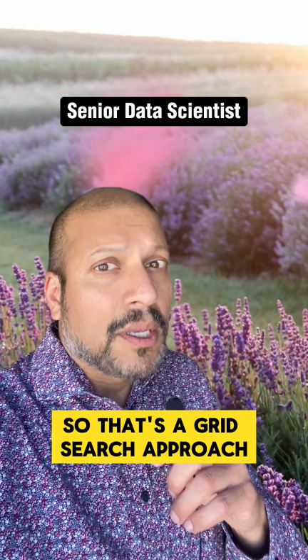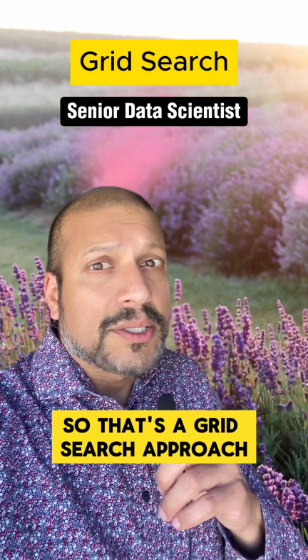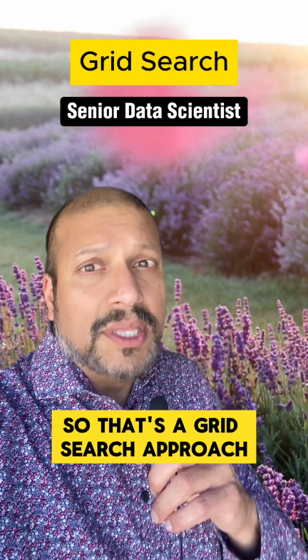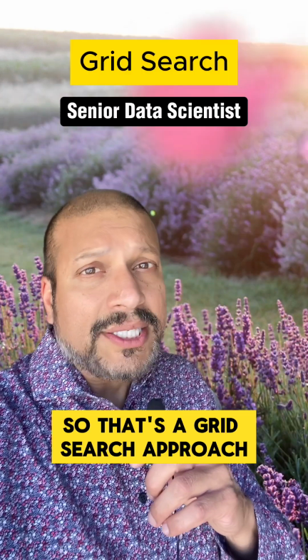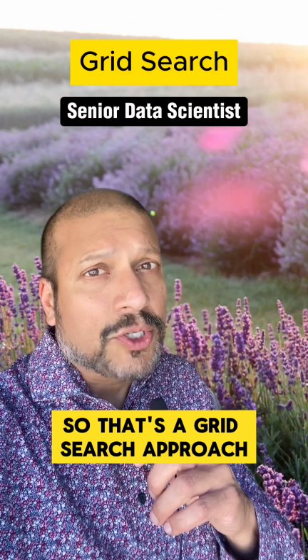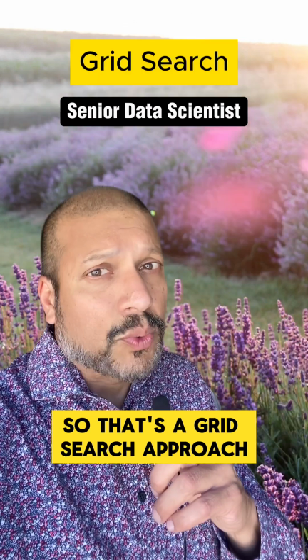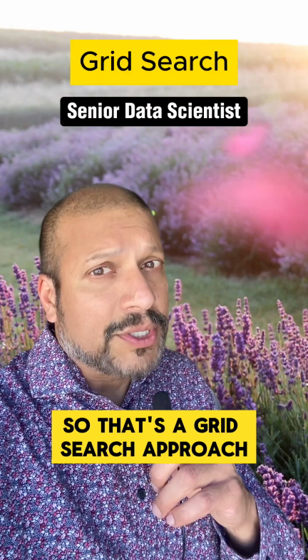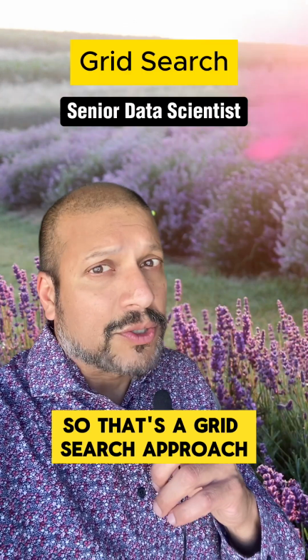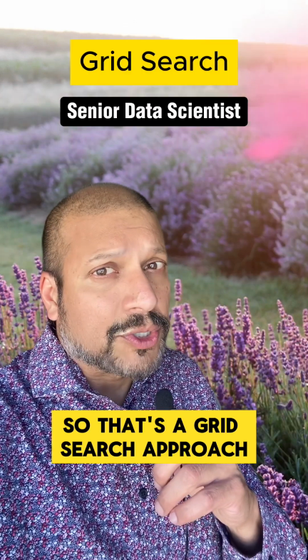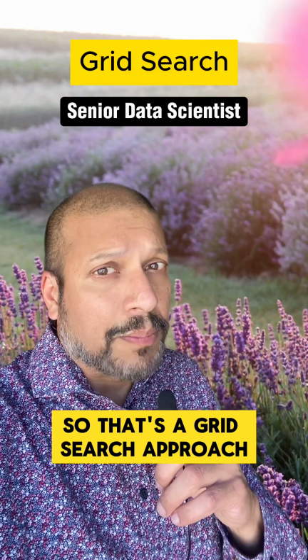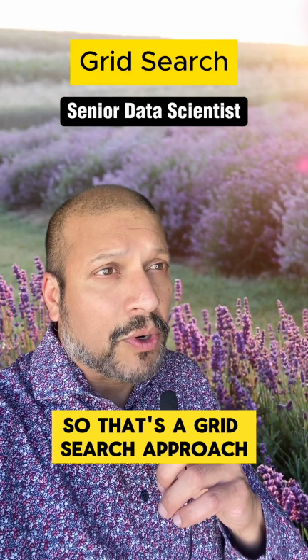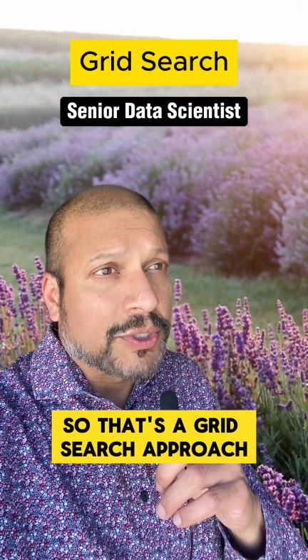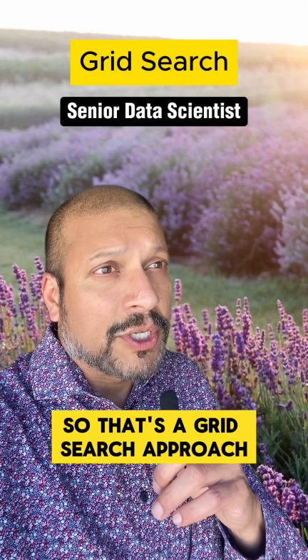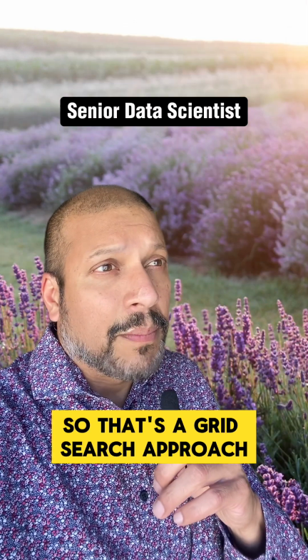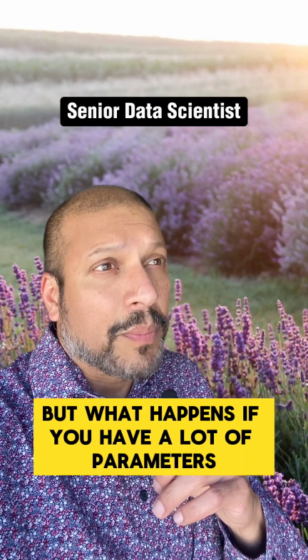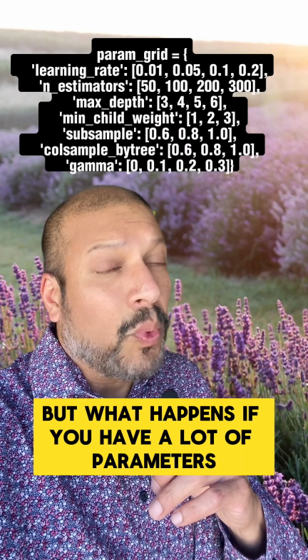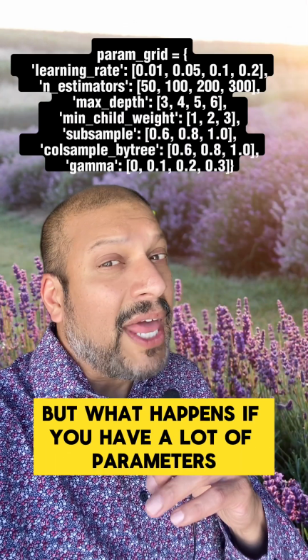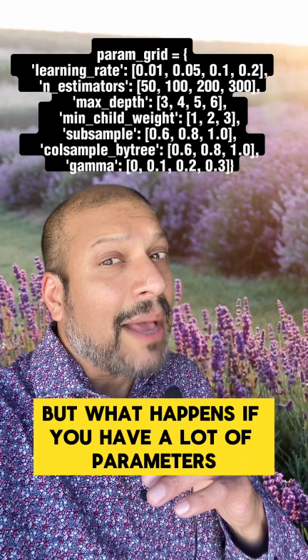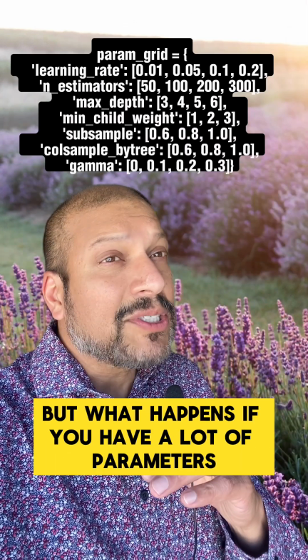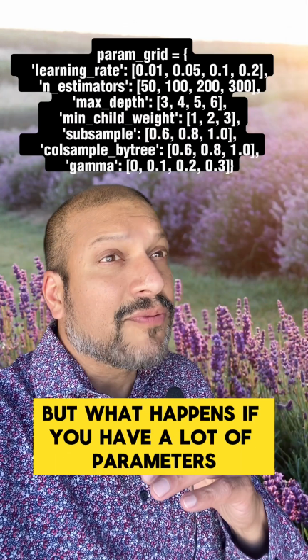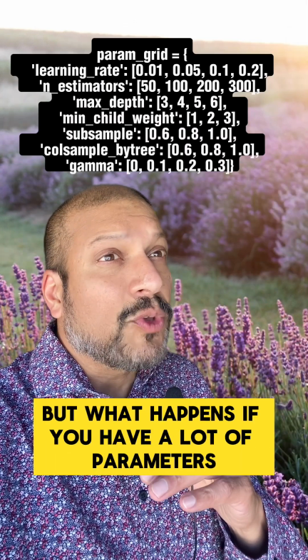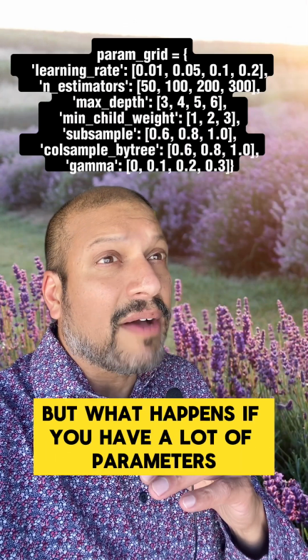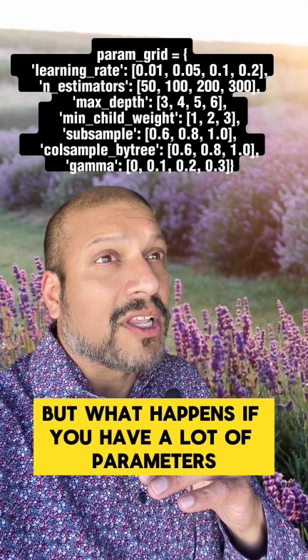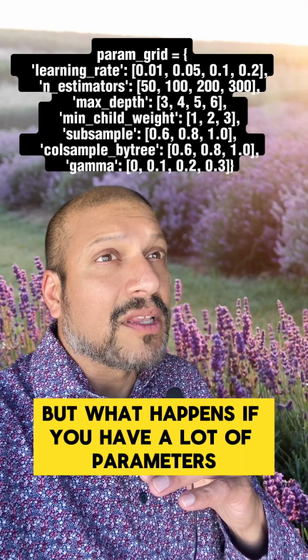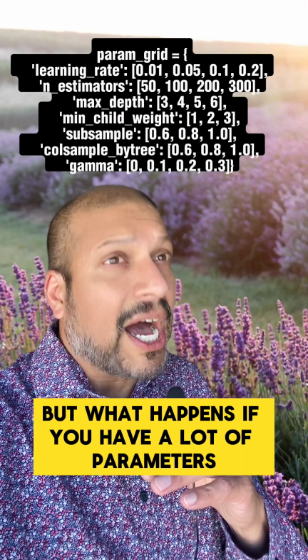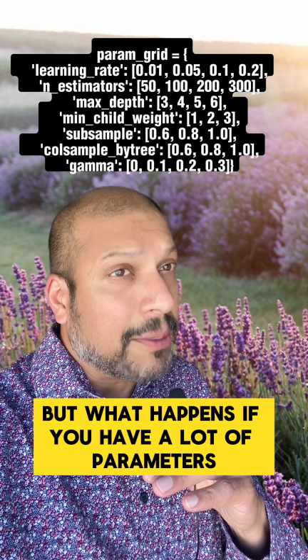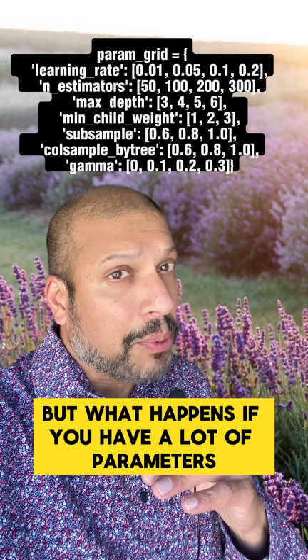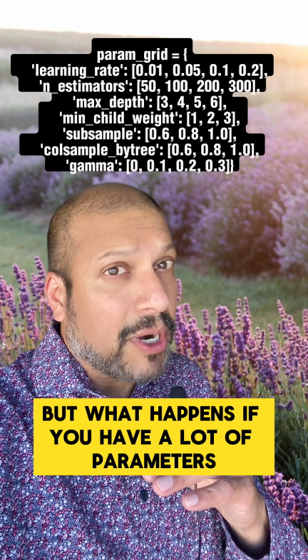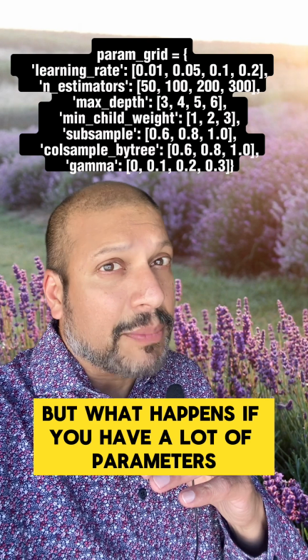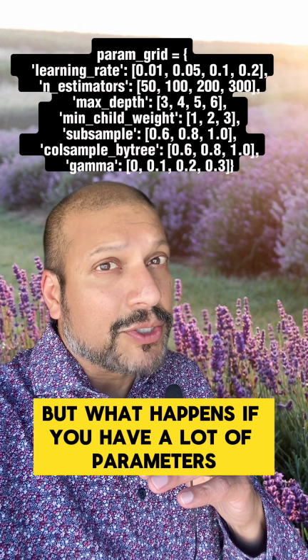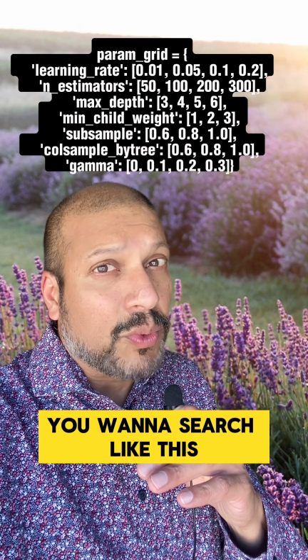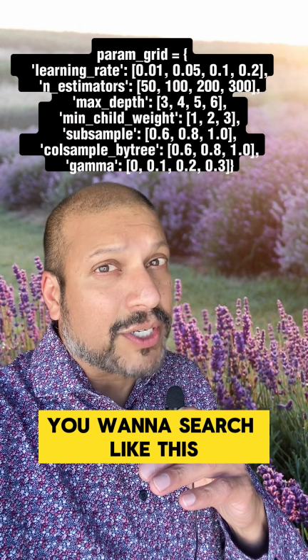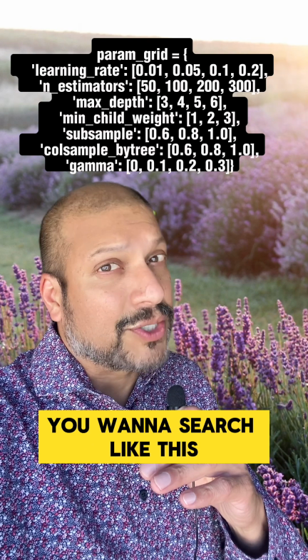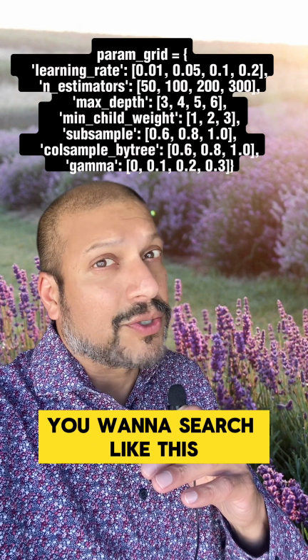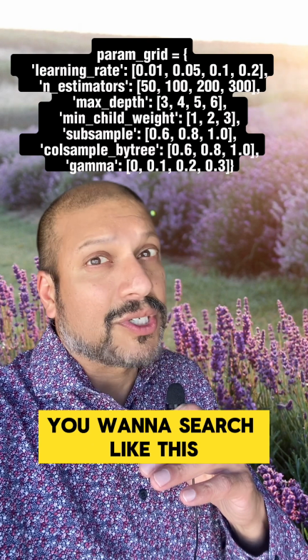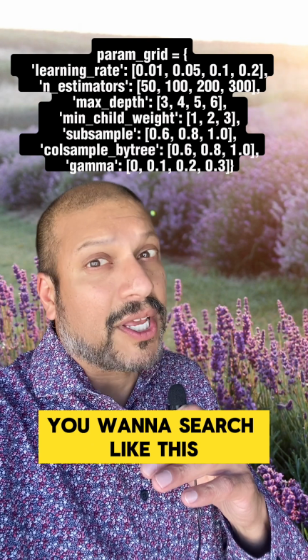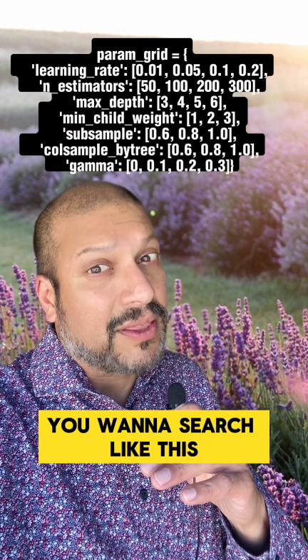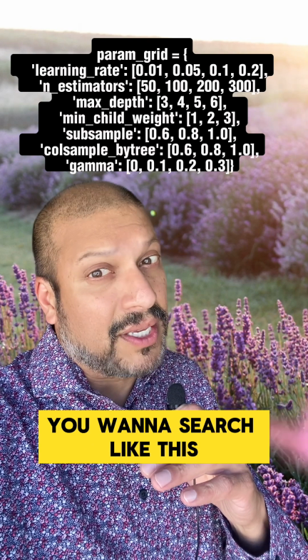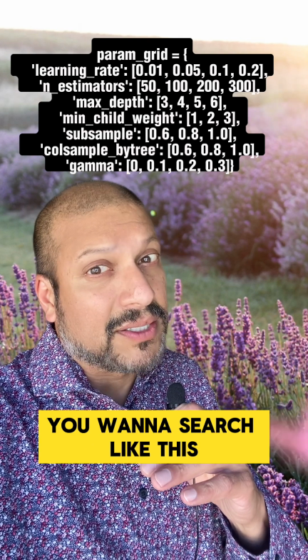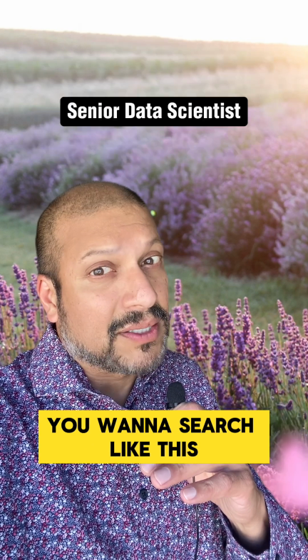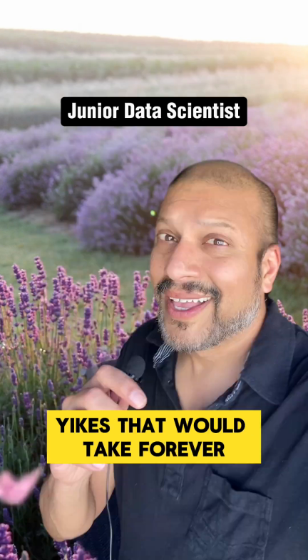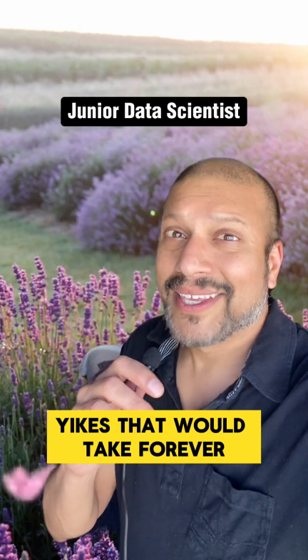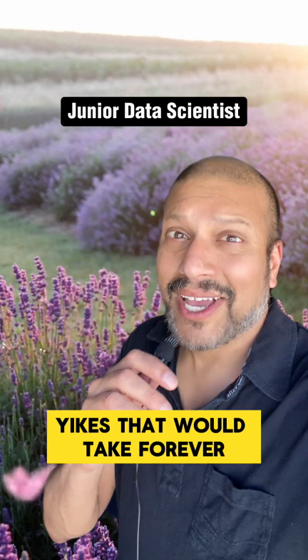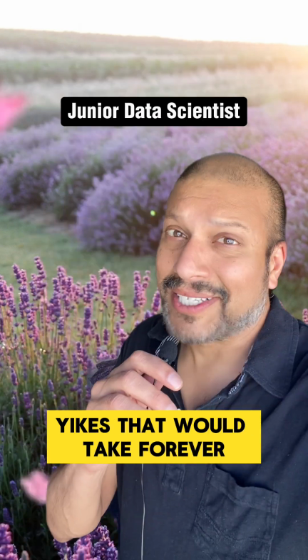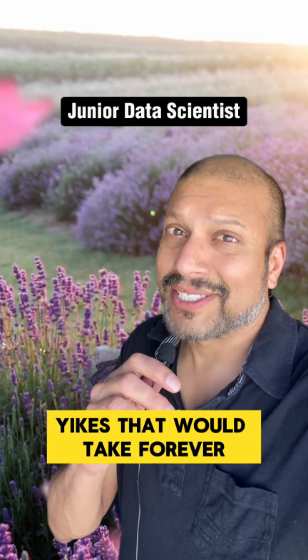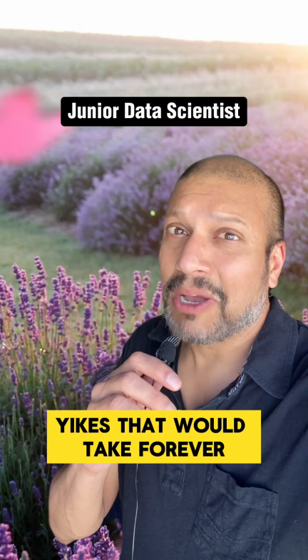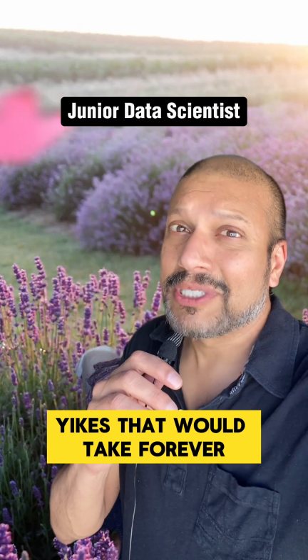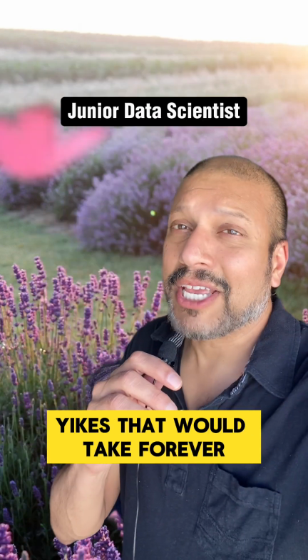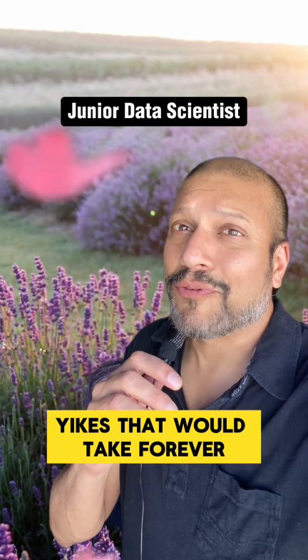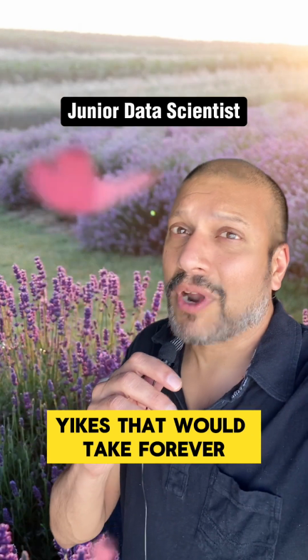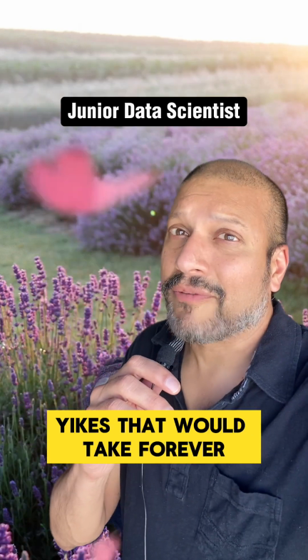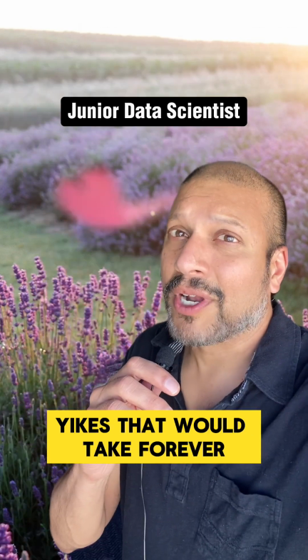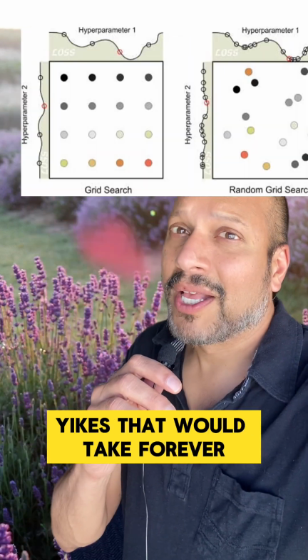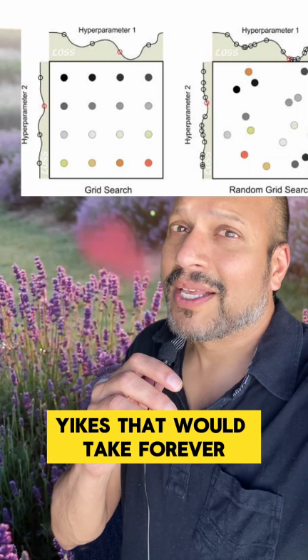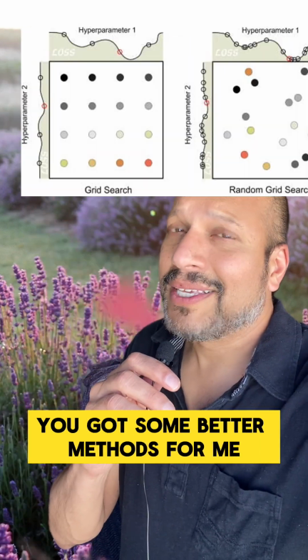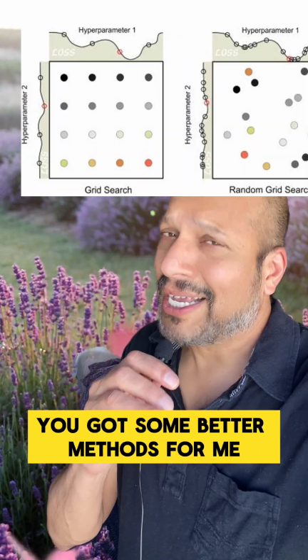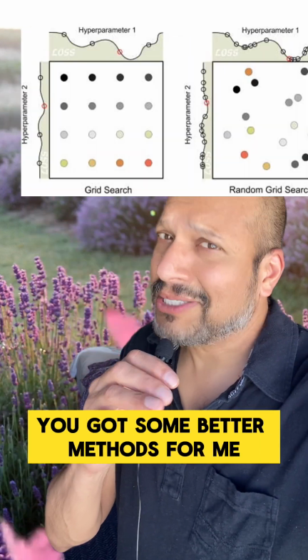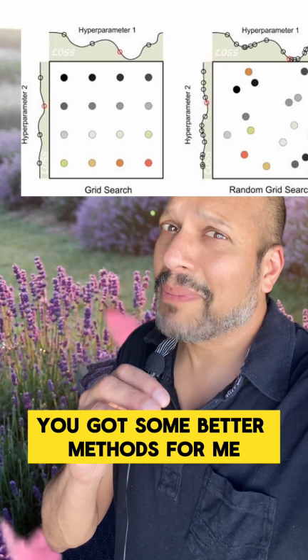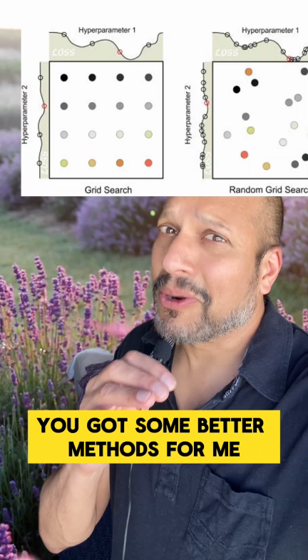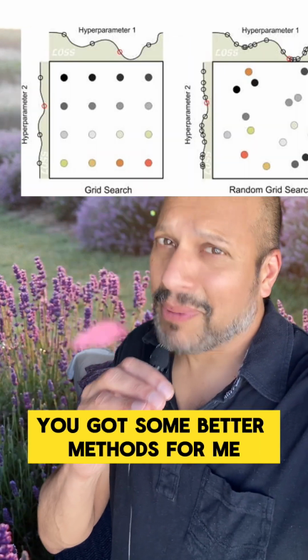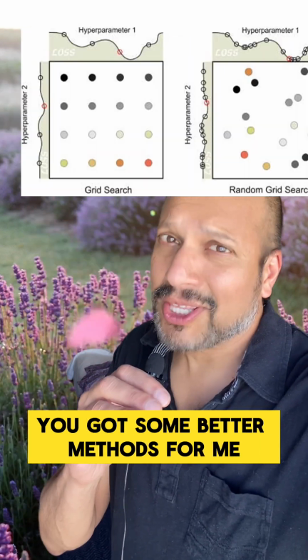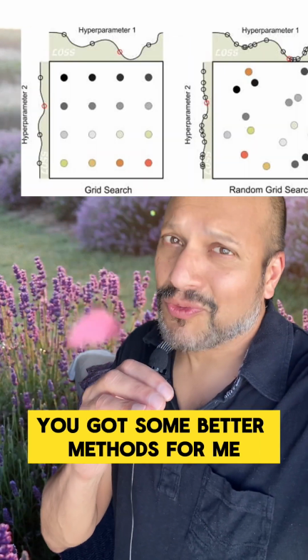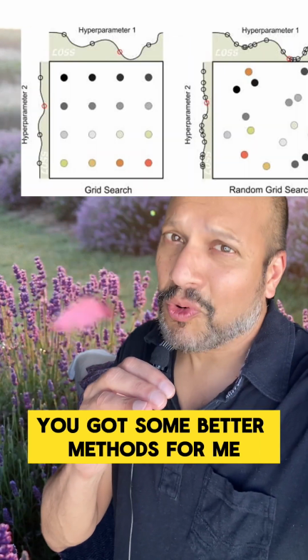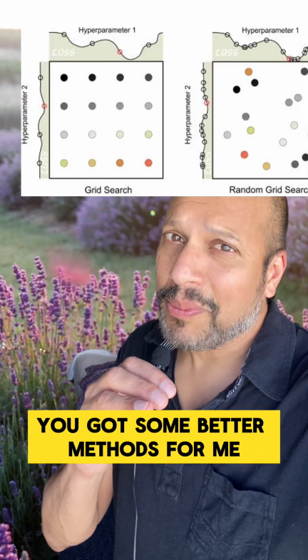So that's a grid search approach, but what happens if you have a lot of parameters you want to search — like this? That would take forever. You got some better methods for me?